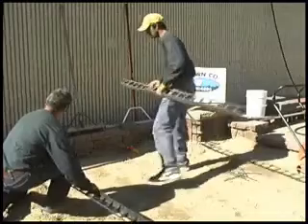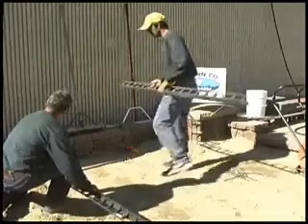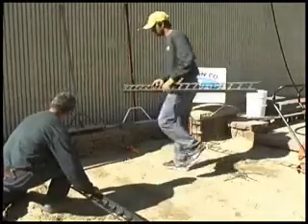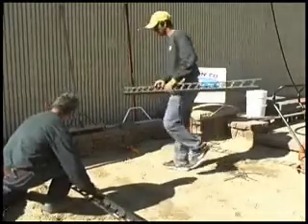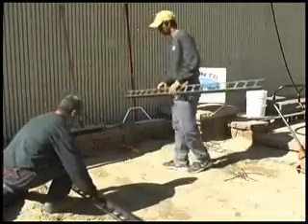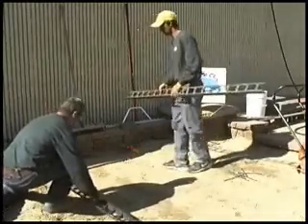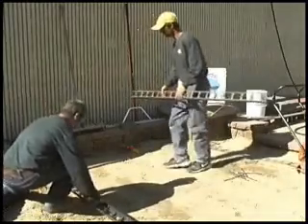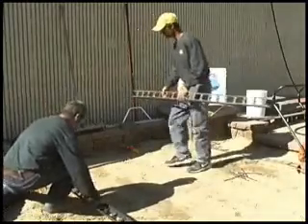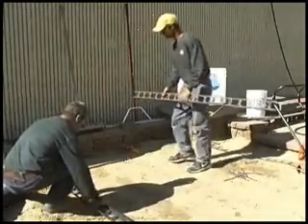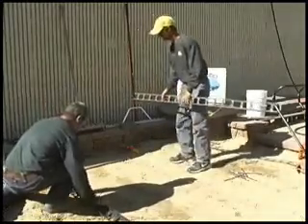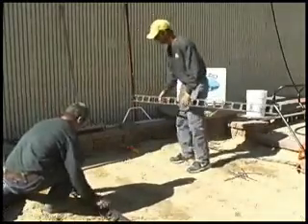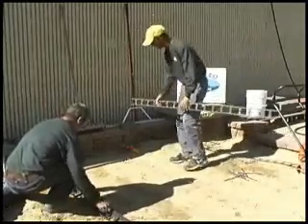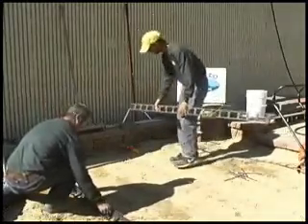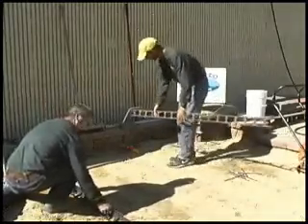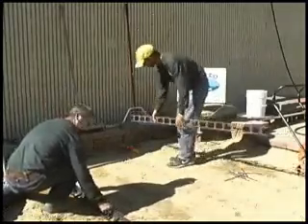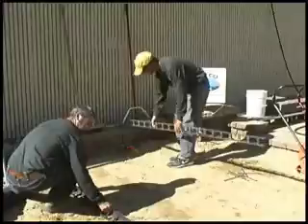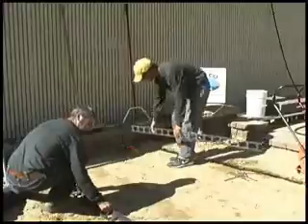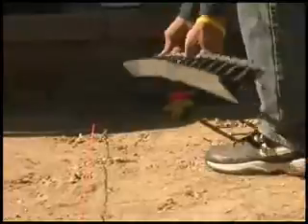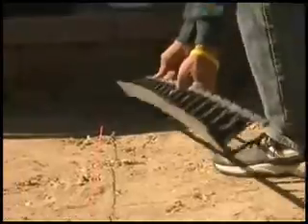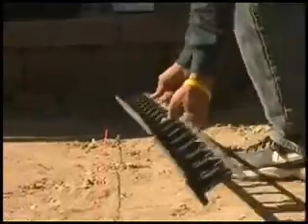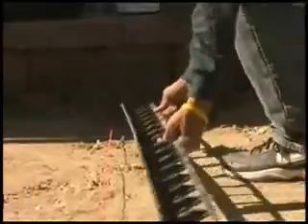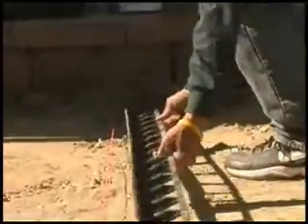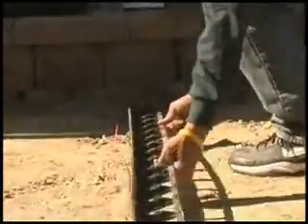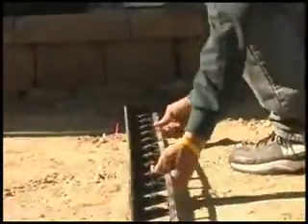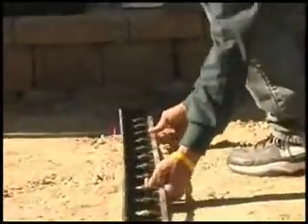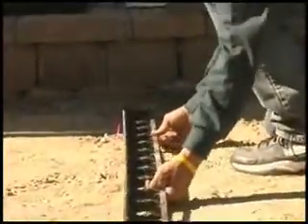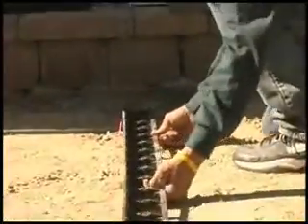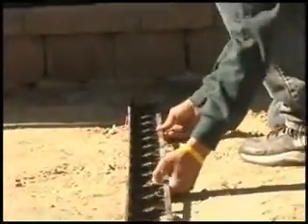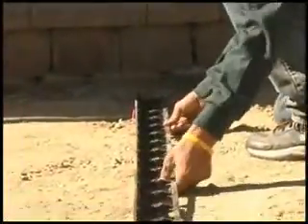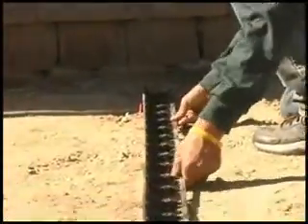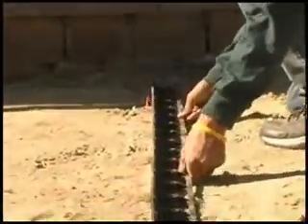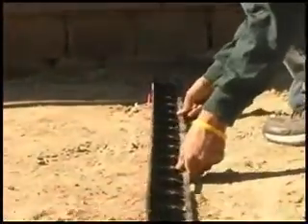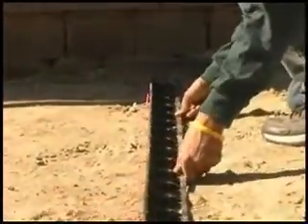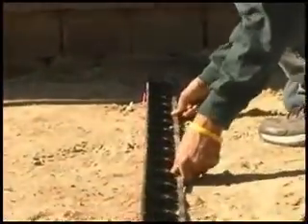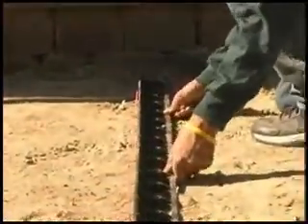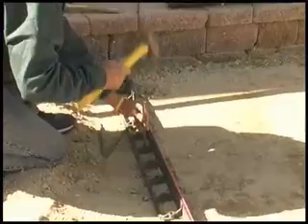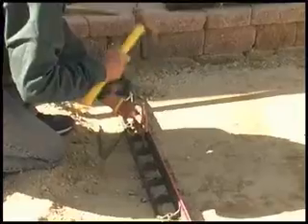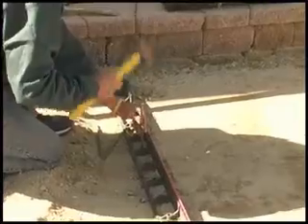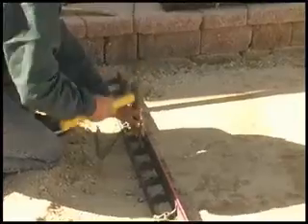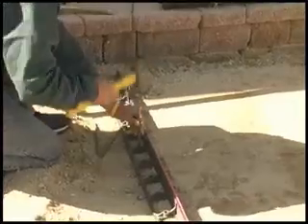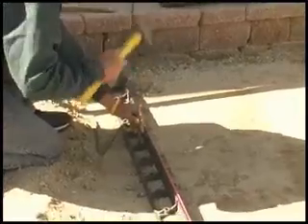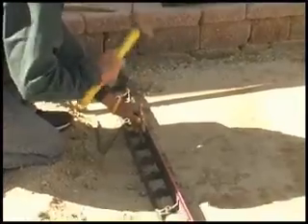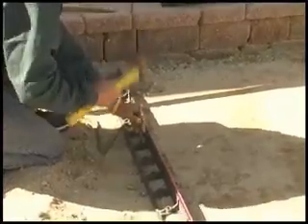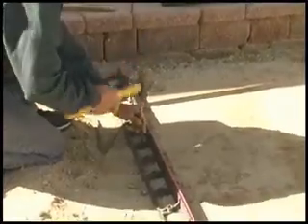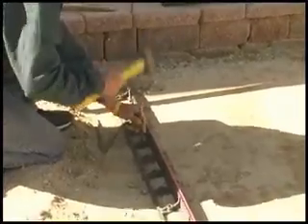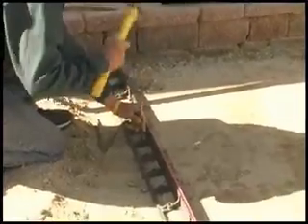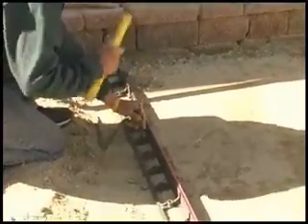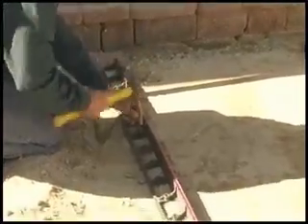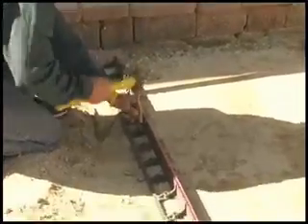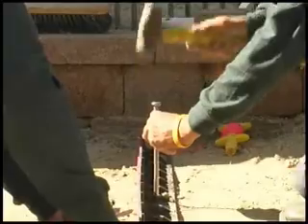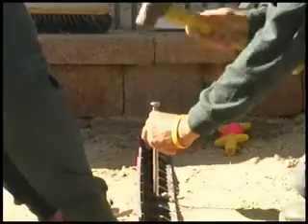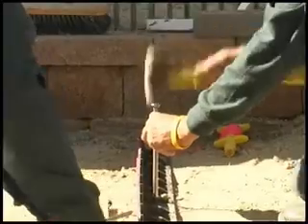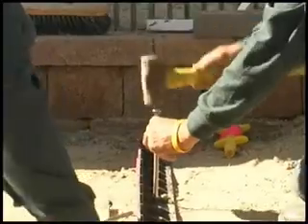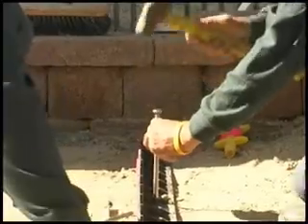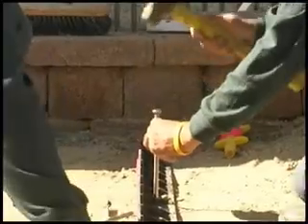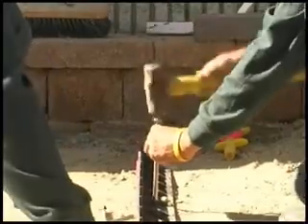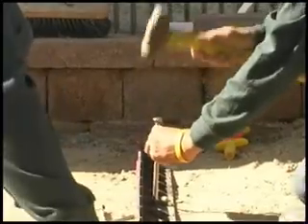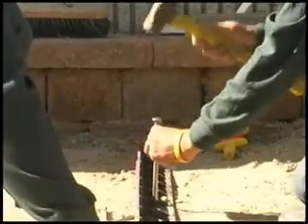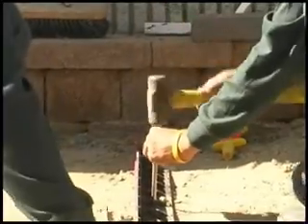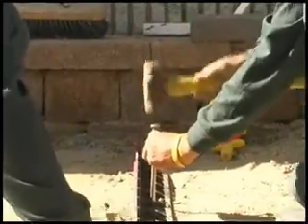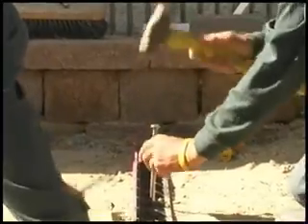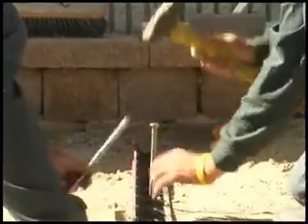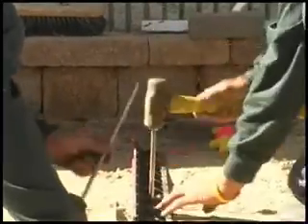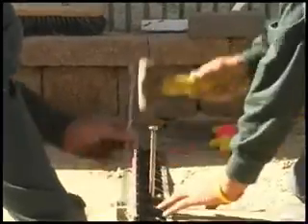We'll have our snap edge laid down and we'll want to spike it every two feet with the 12-inch spikes.